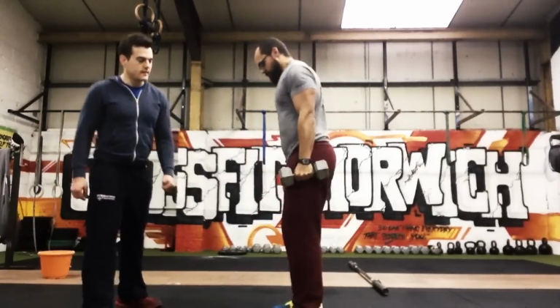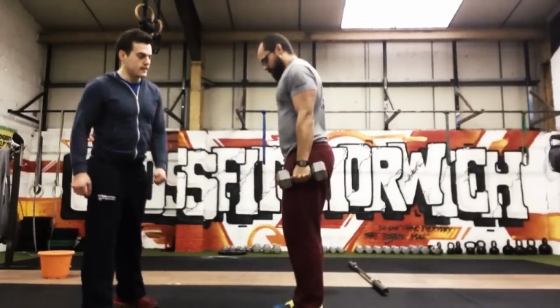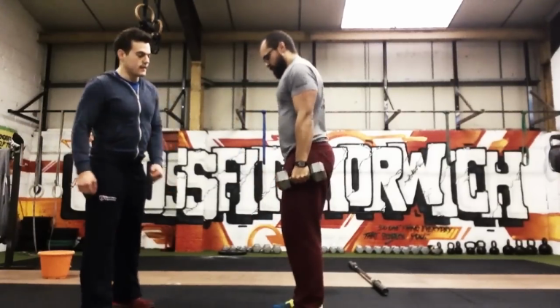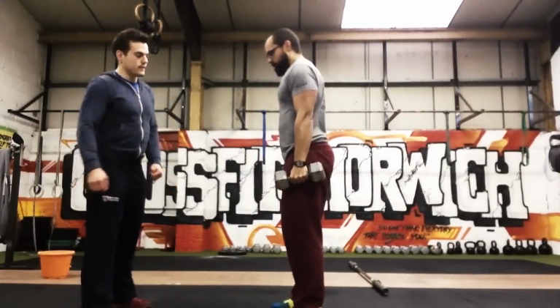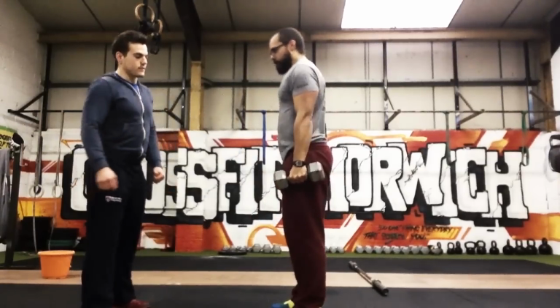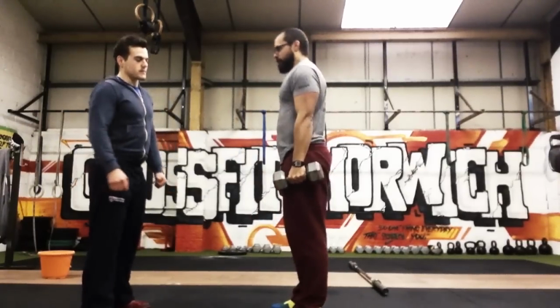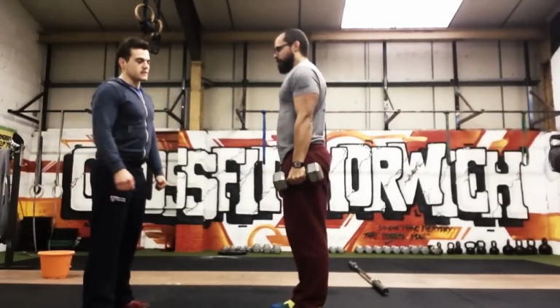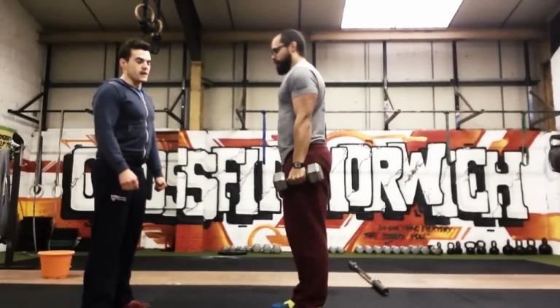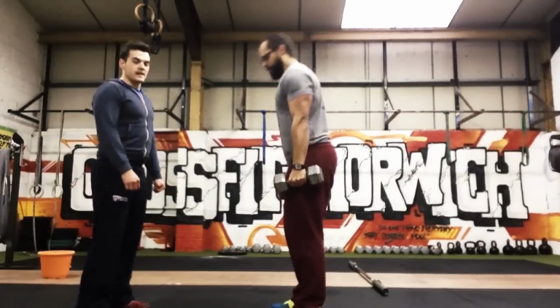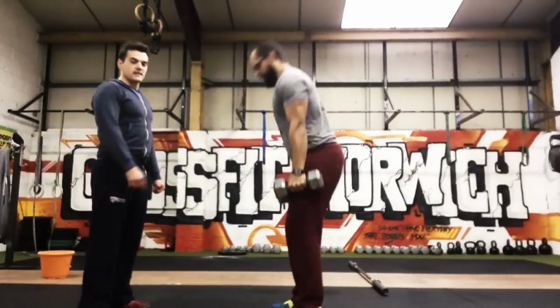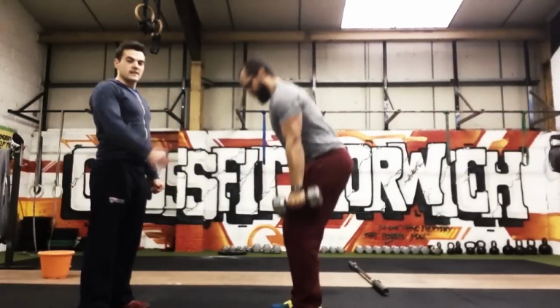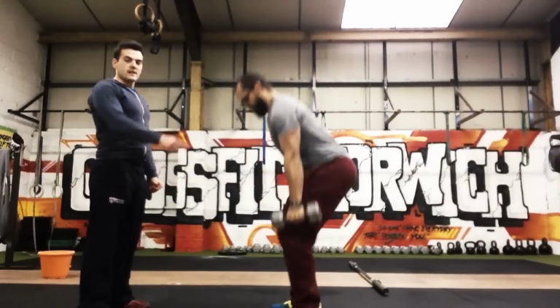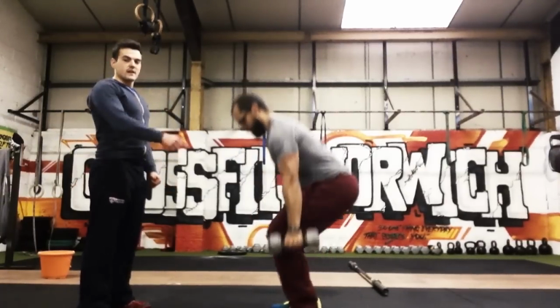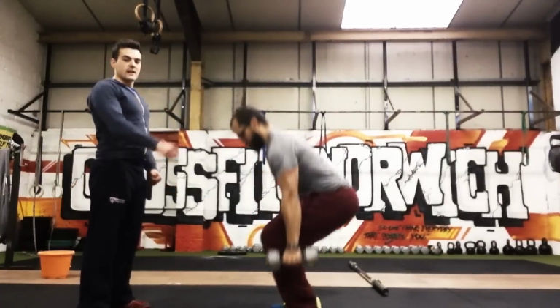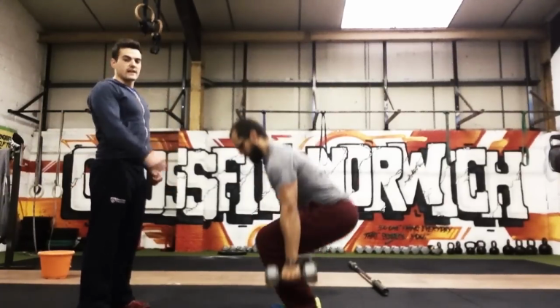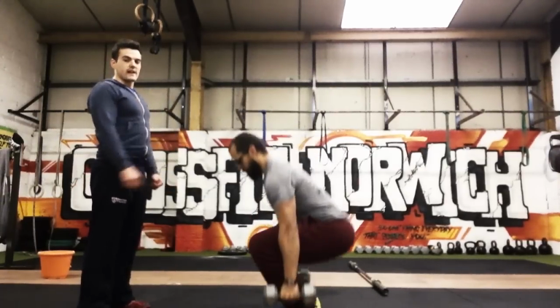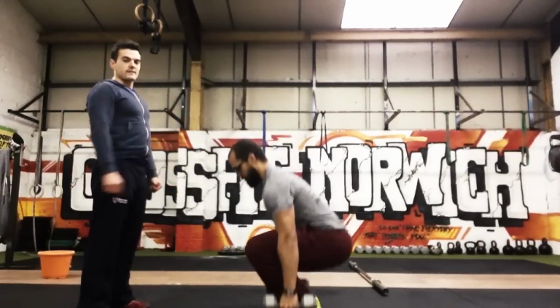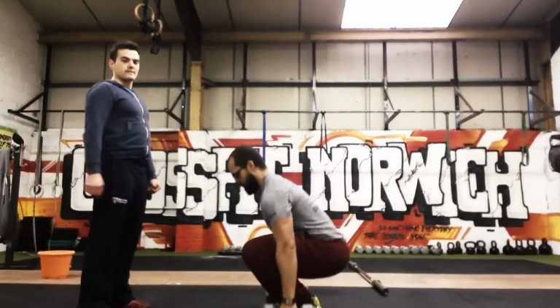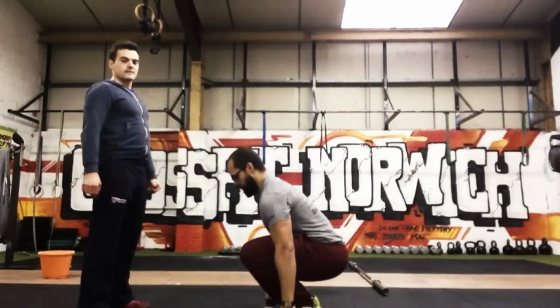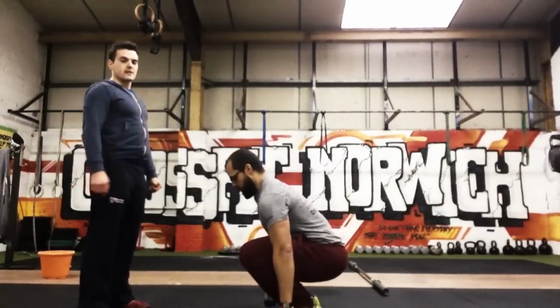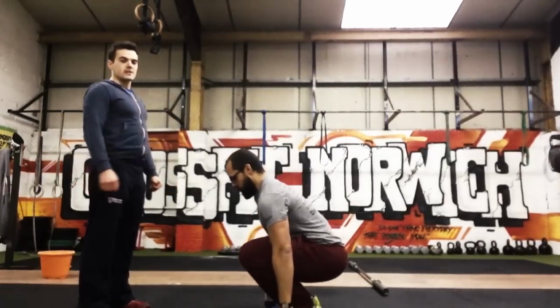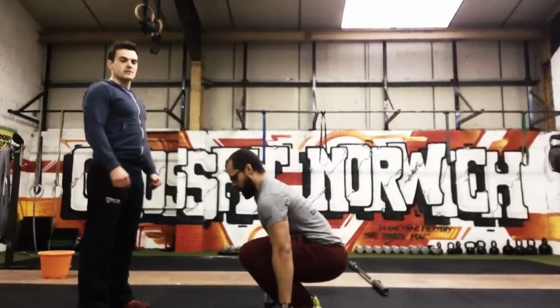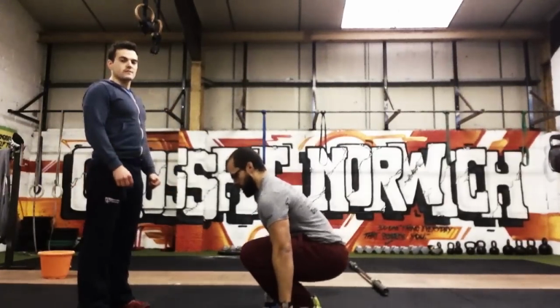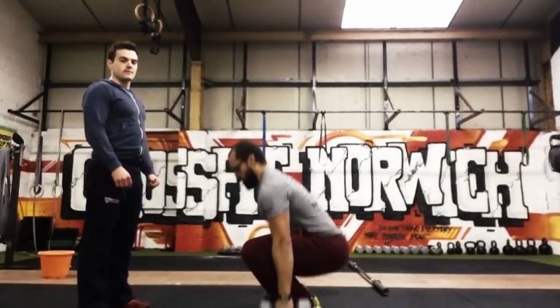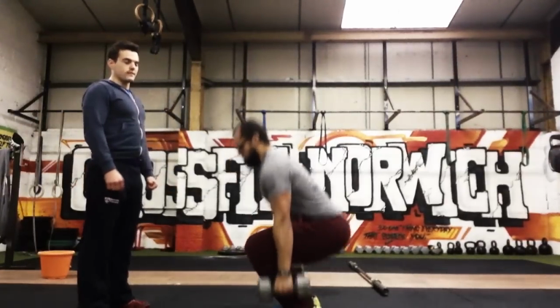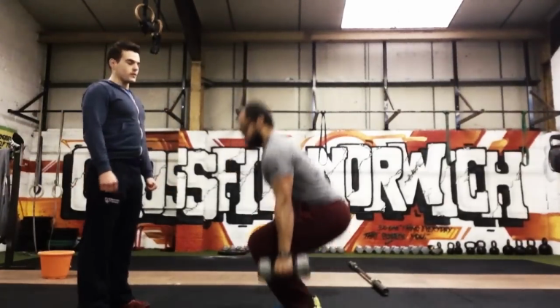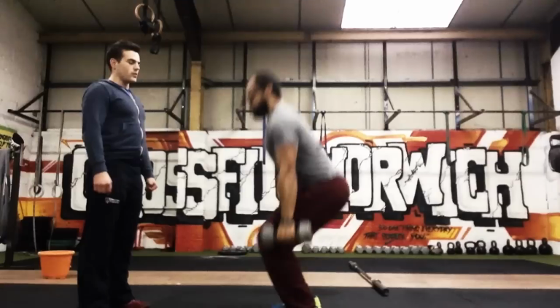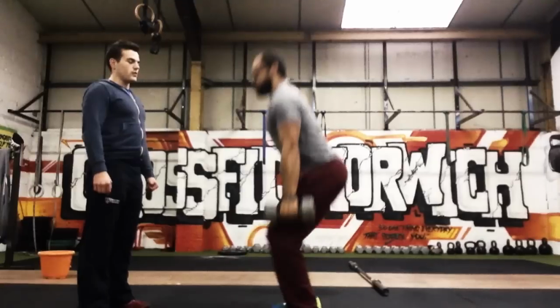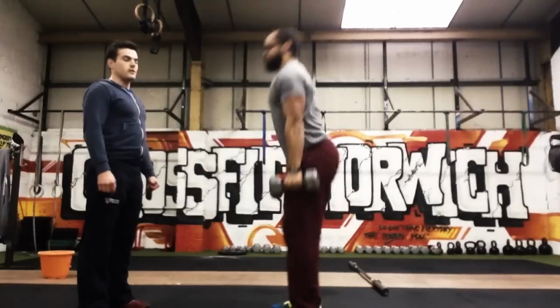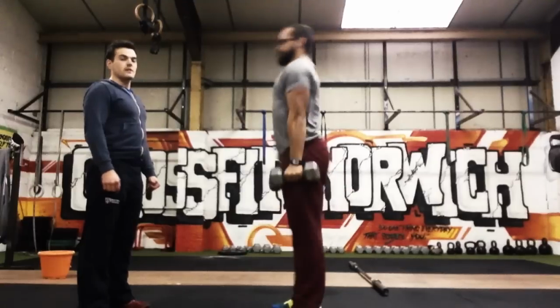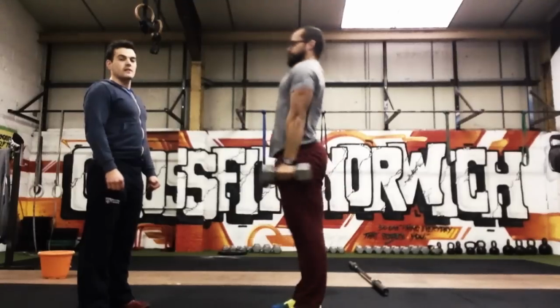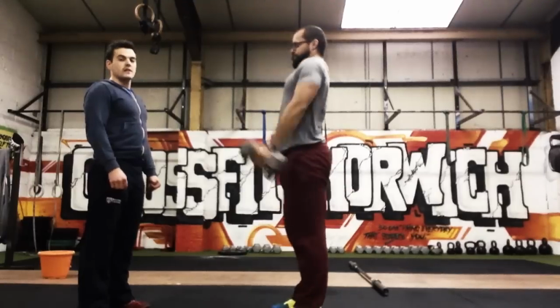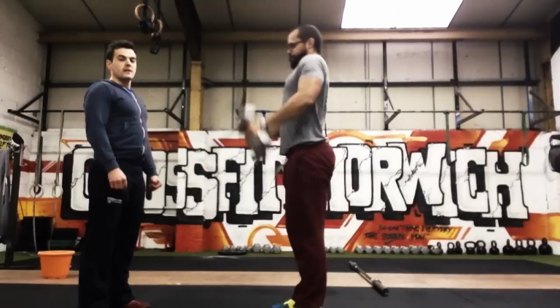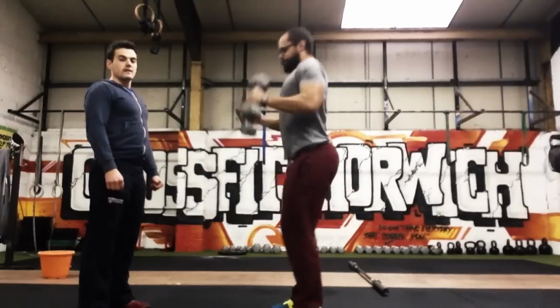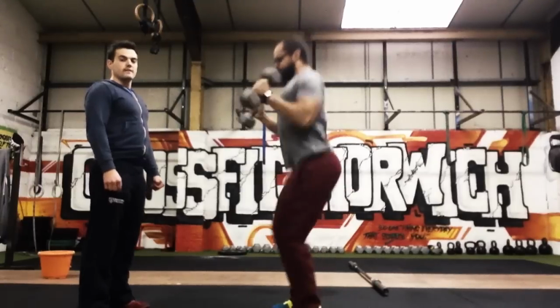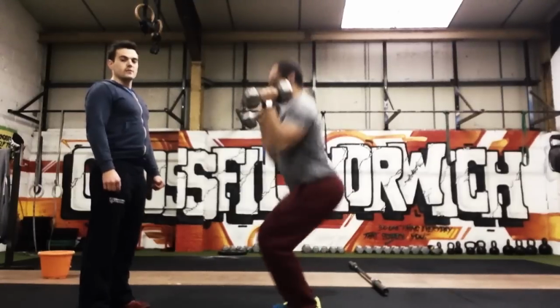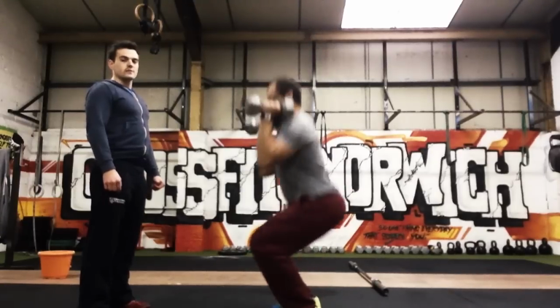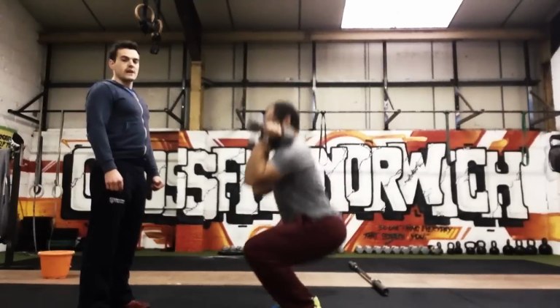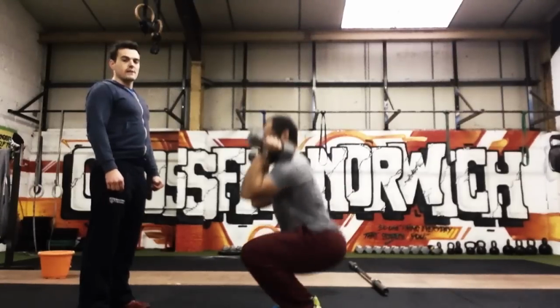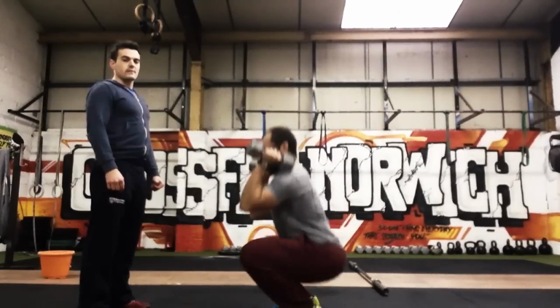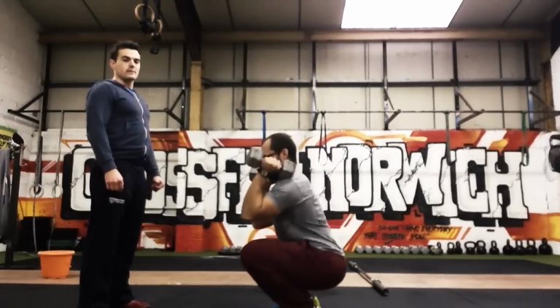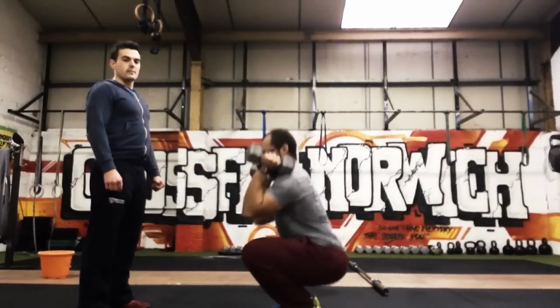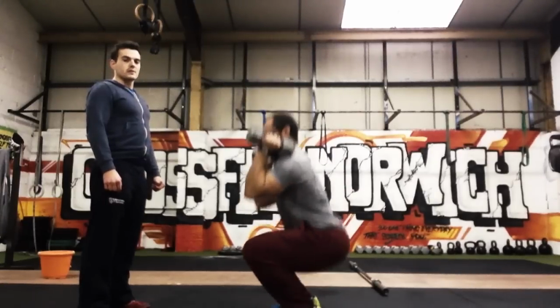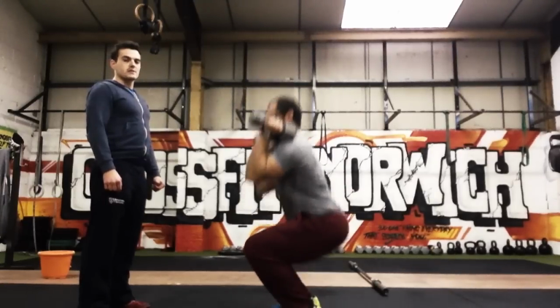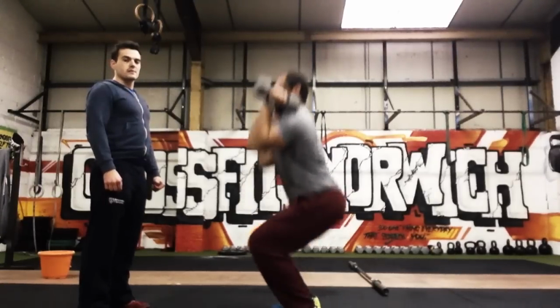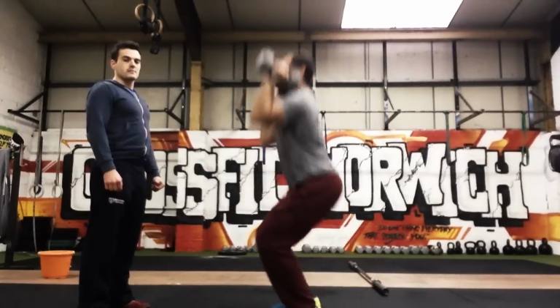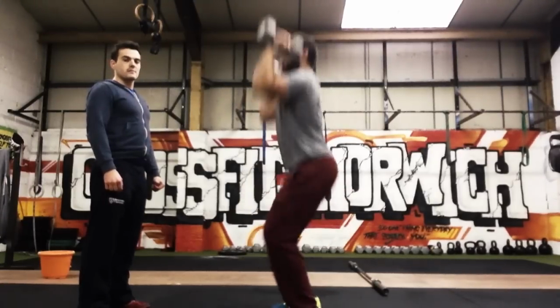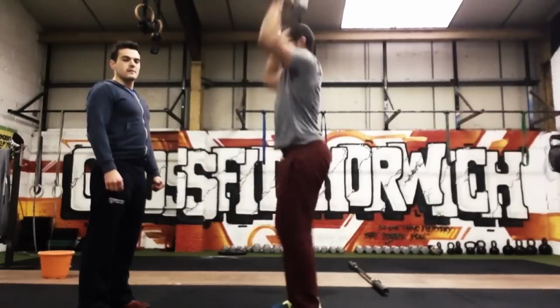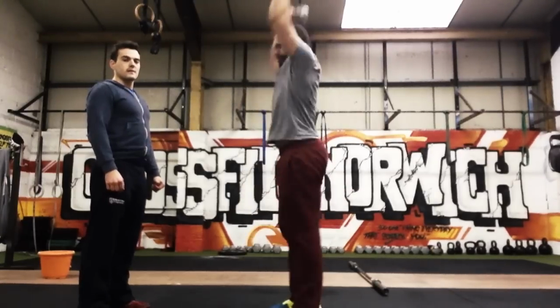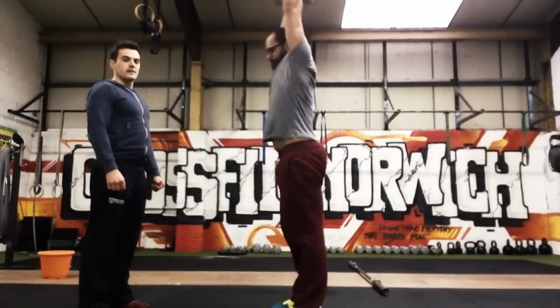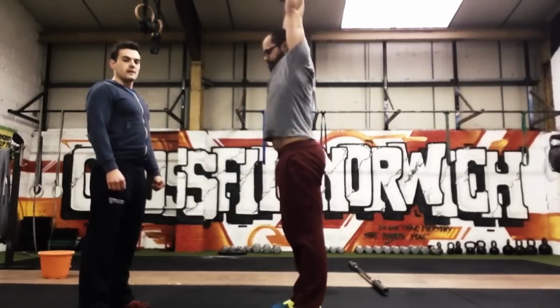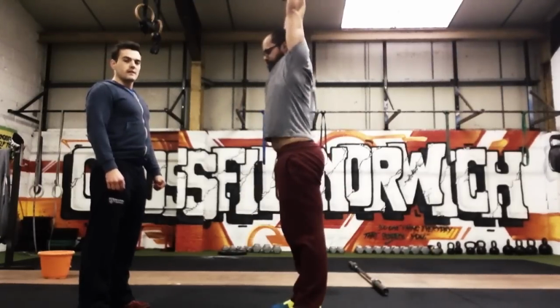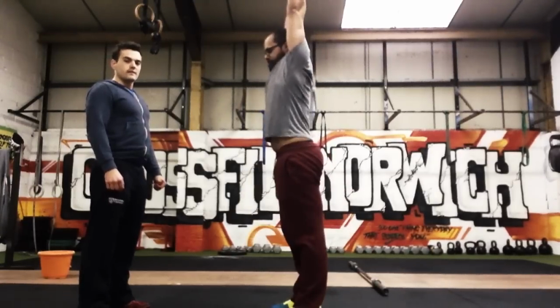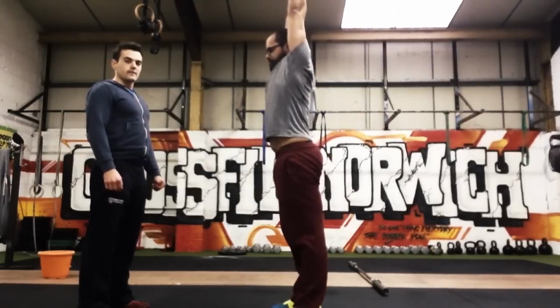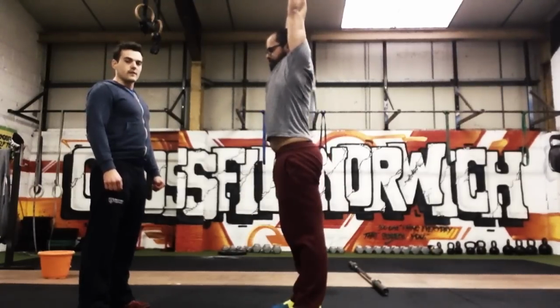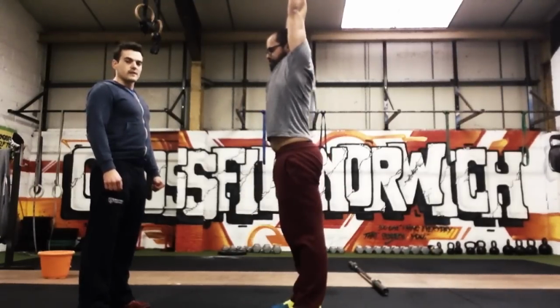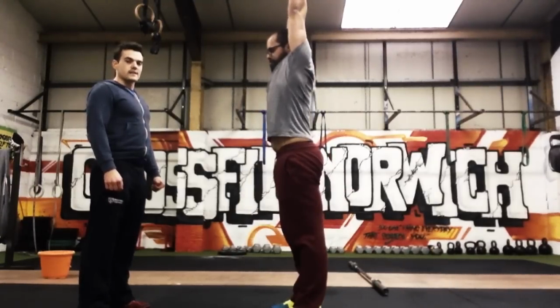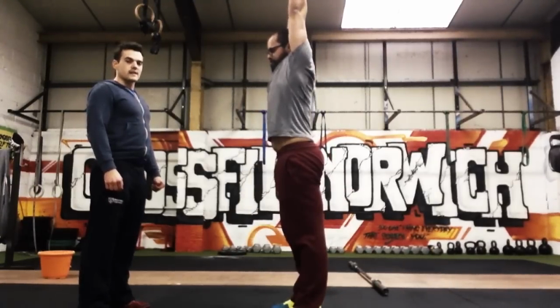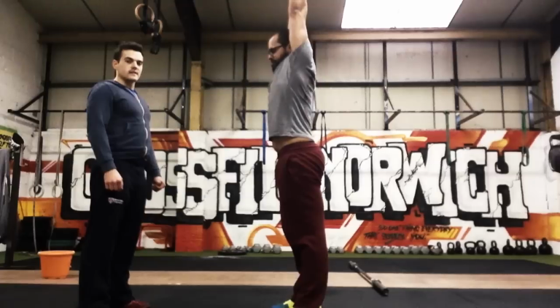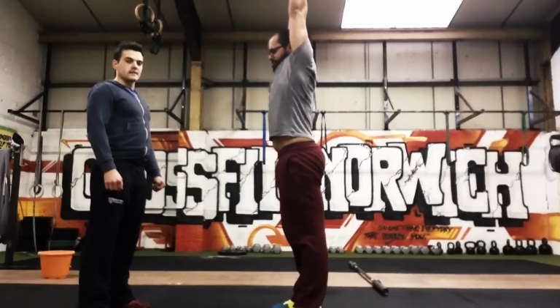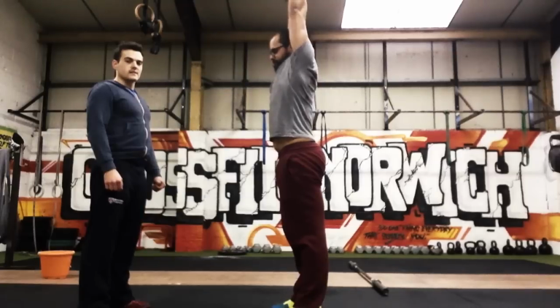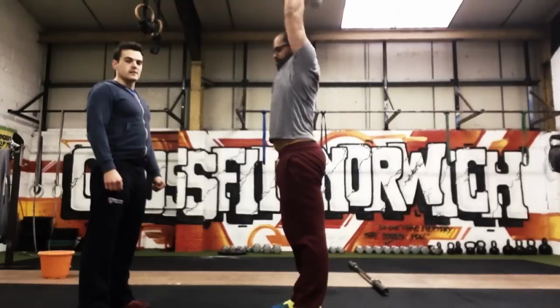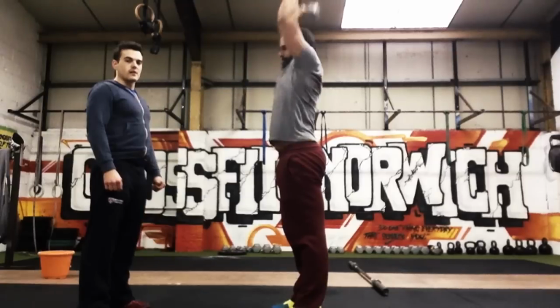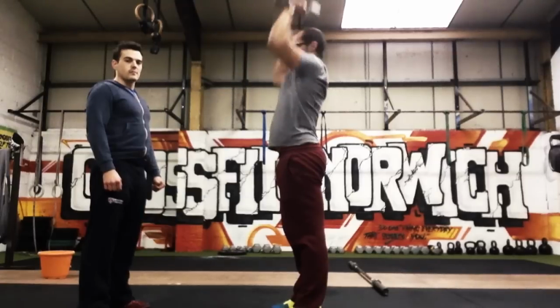From the side — again touching to the floor, full depth at the bottom, full extension at the top.